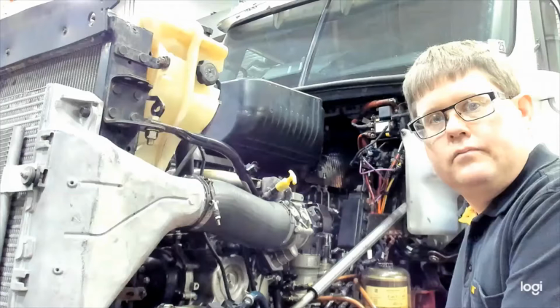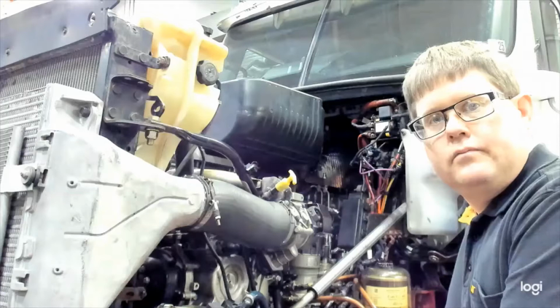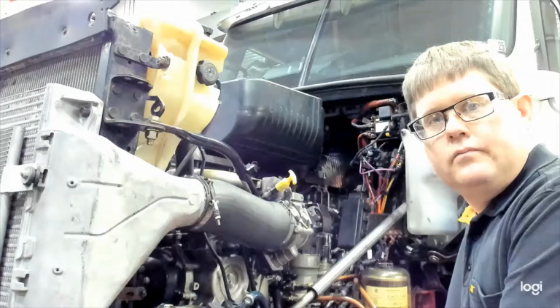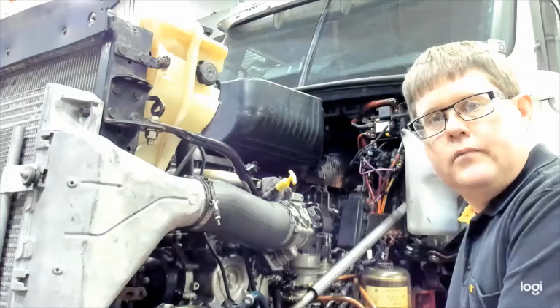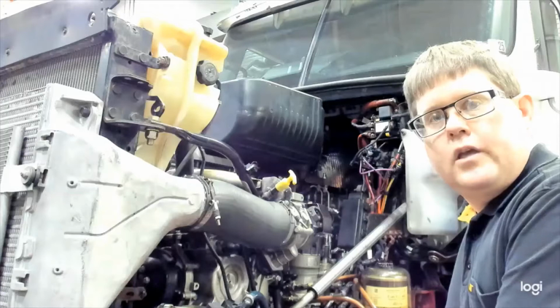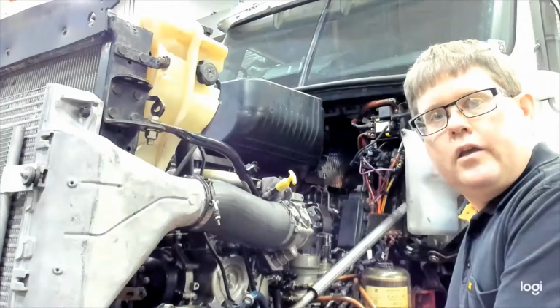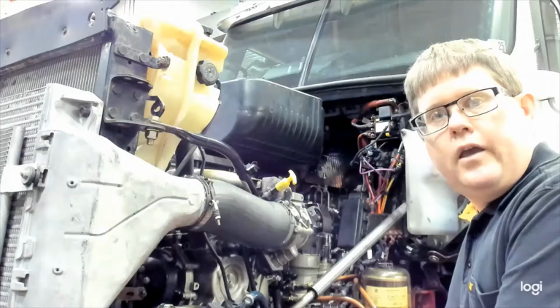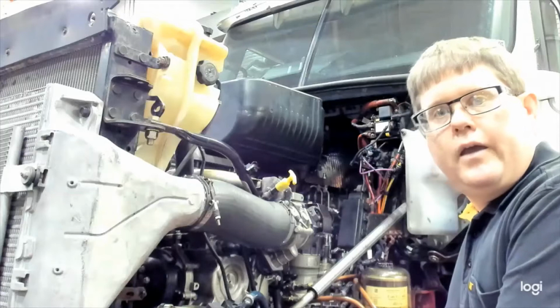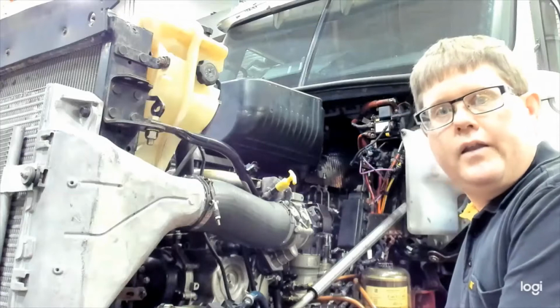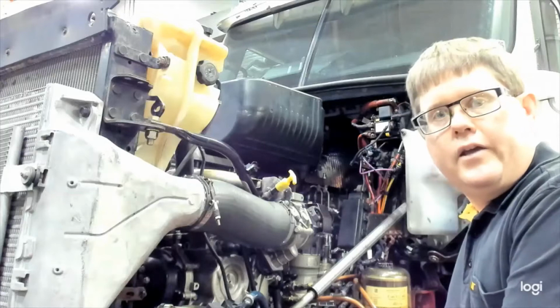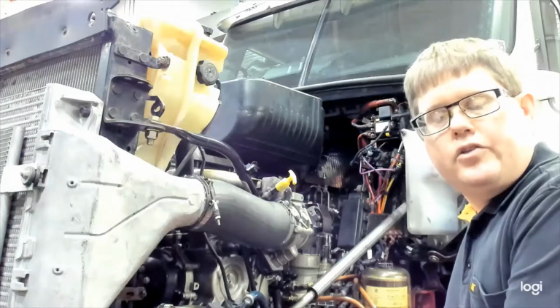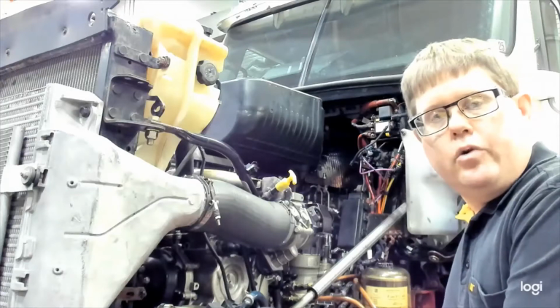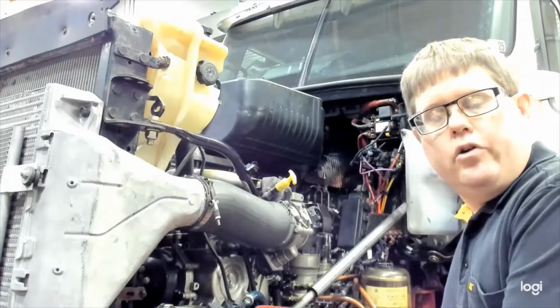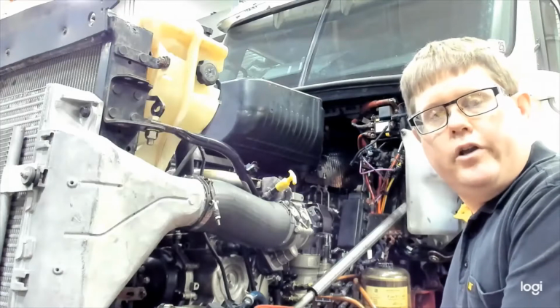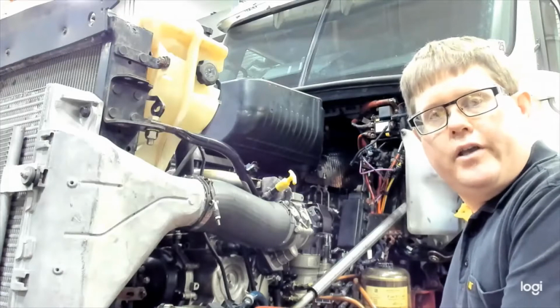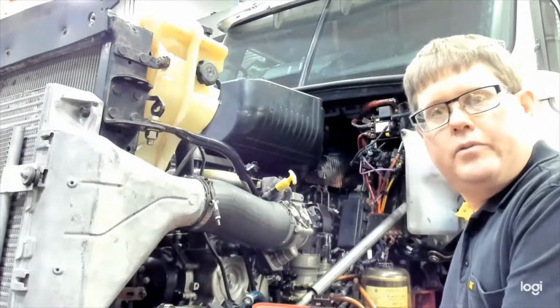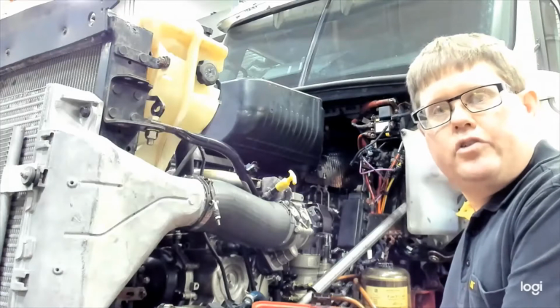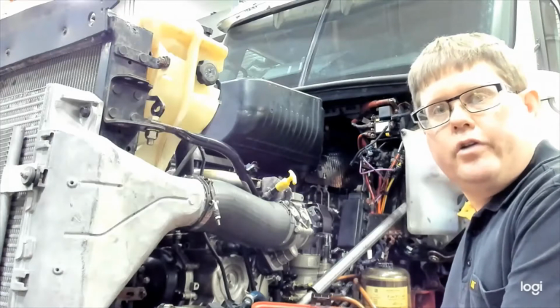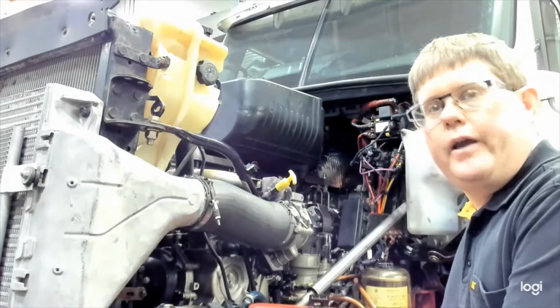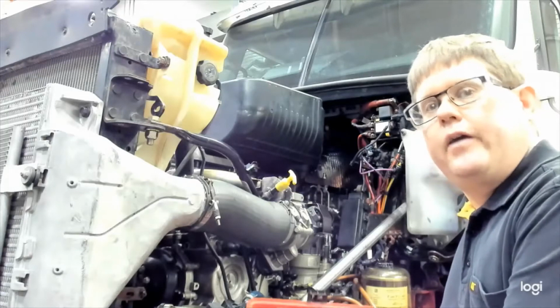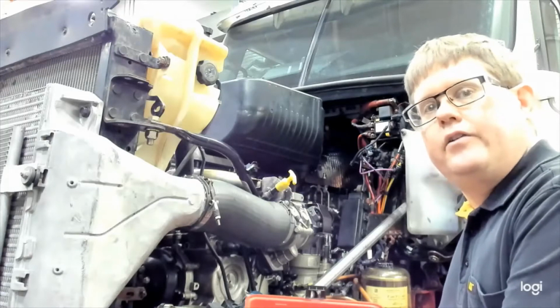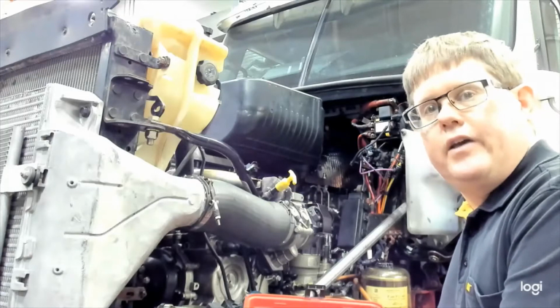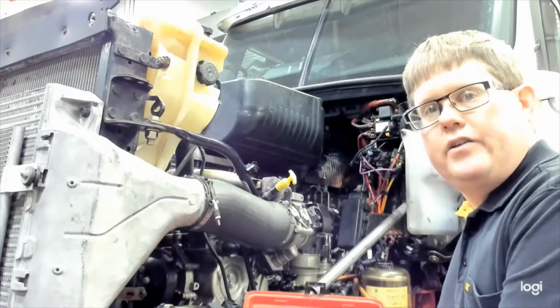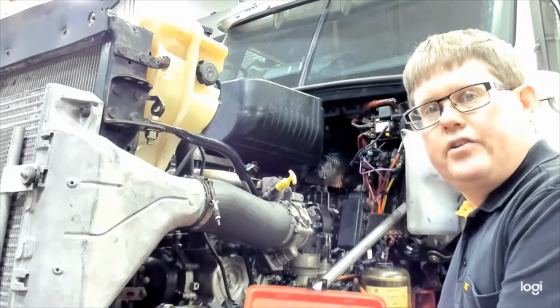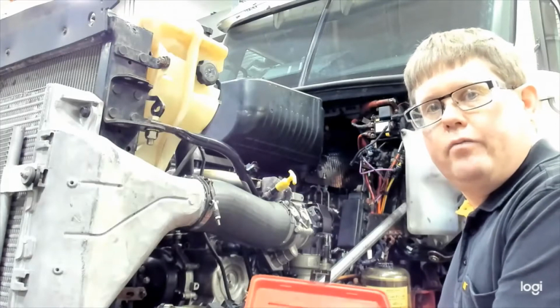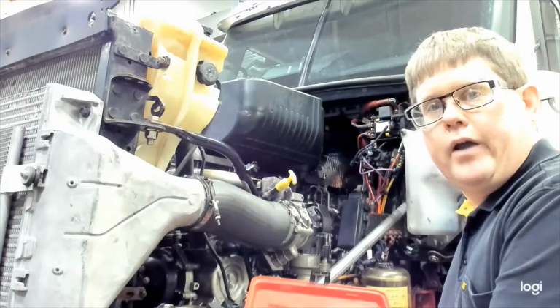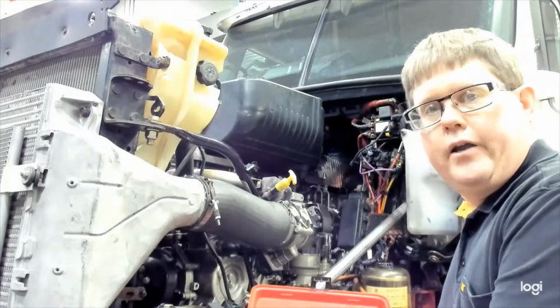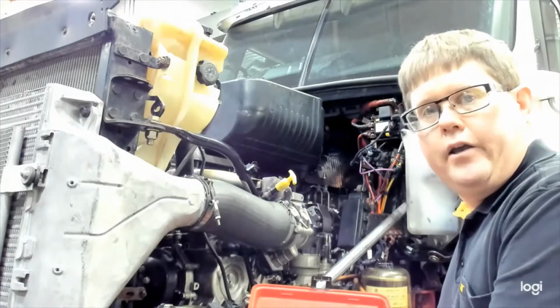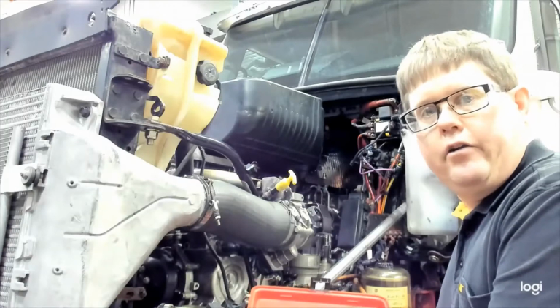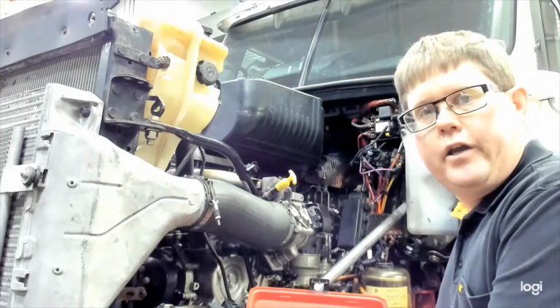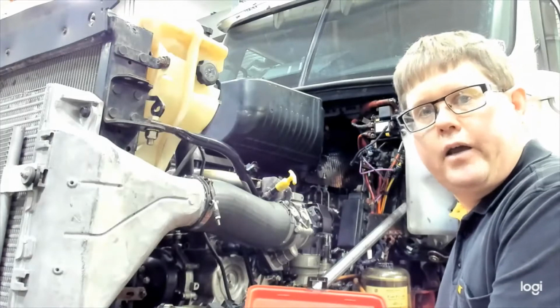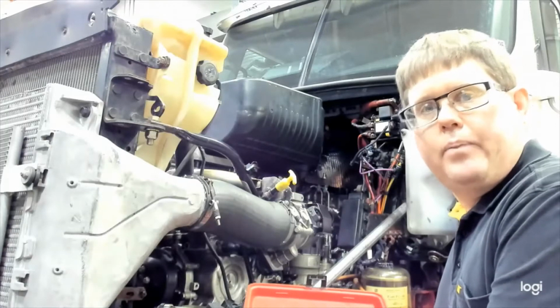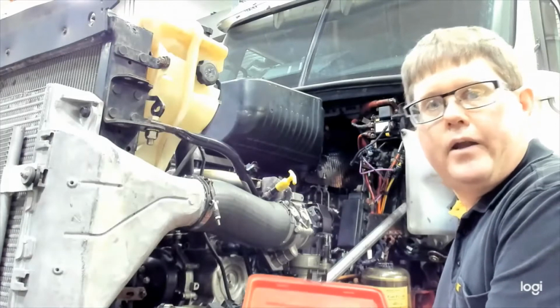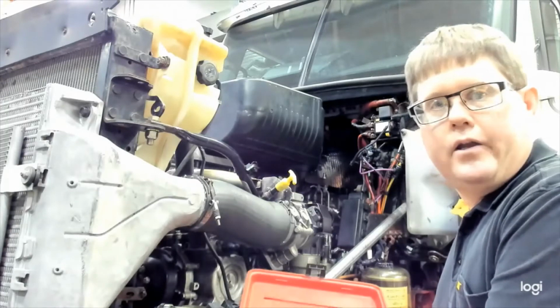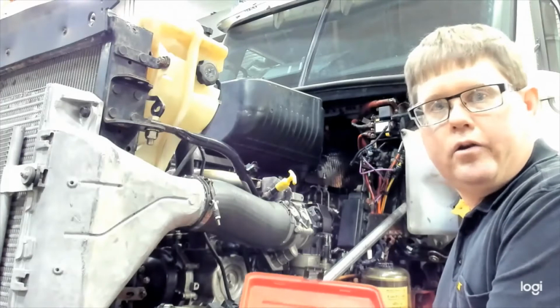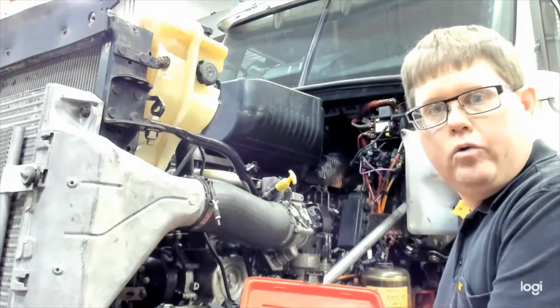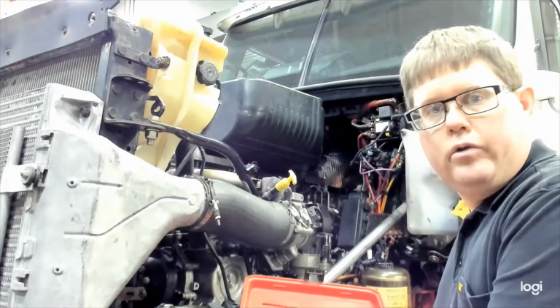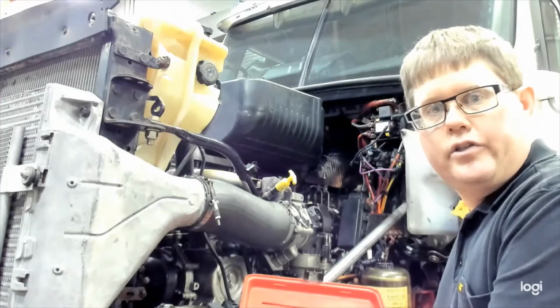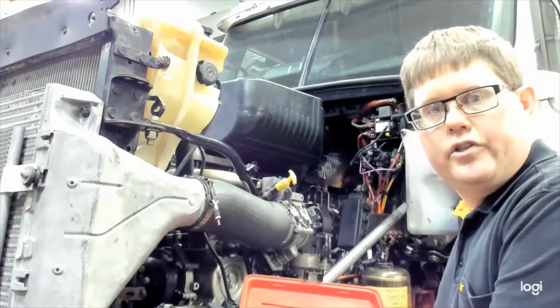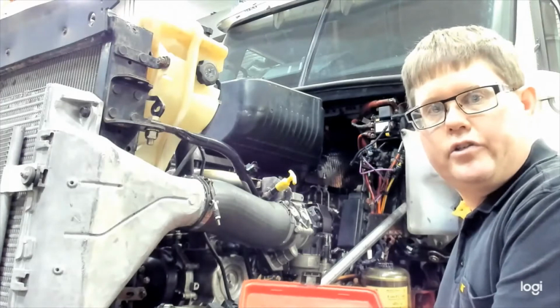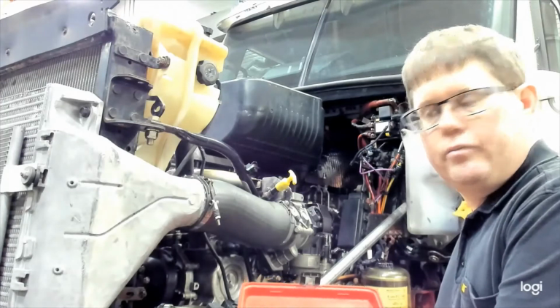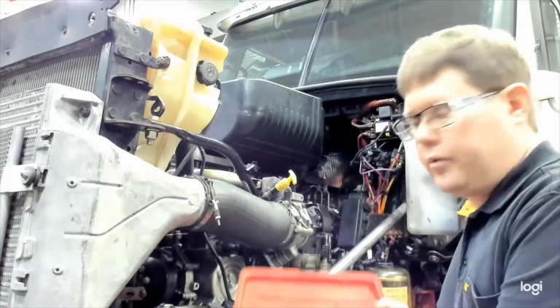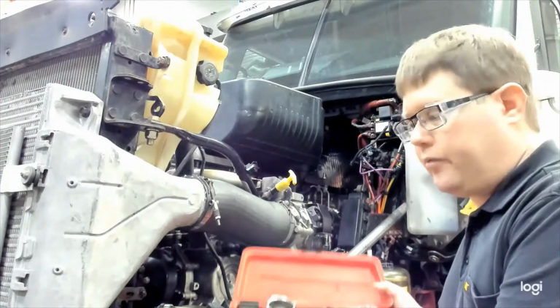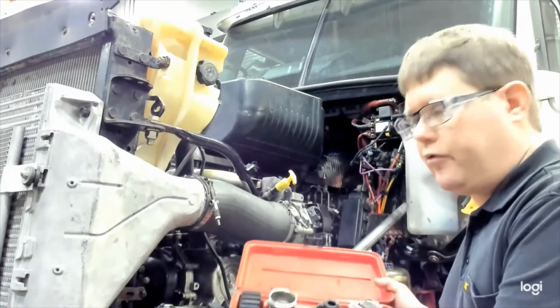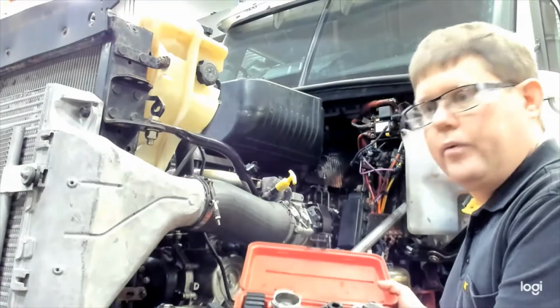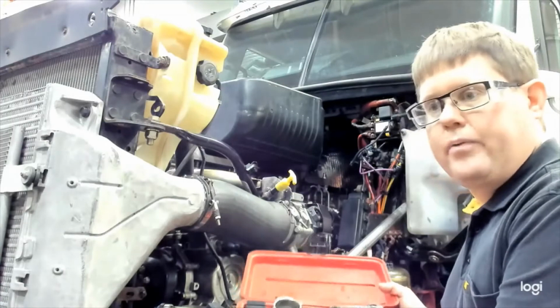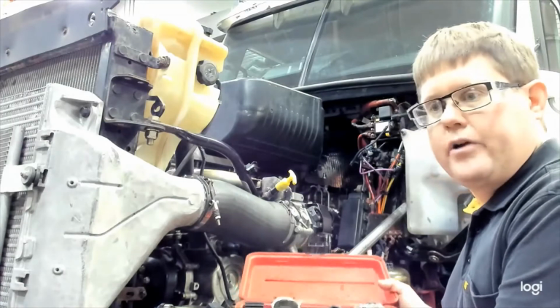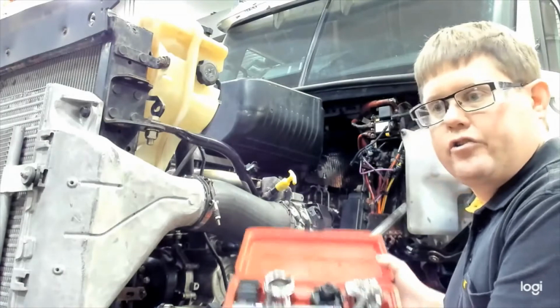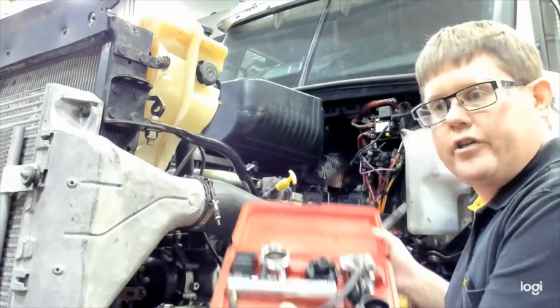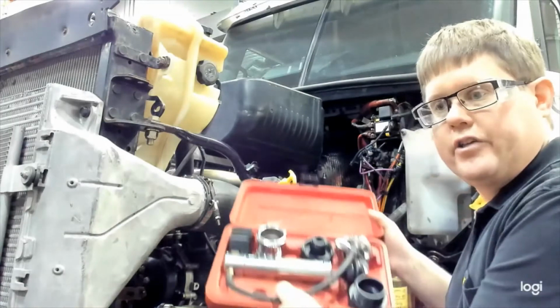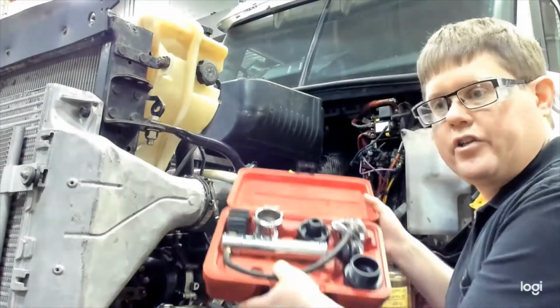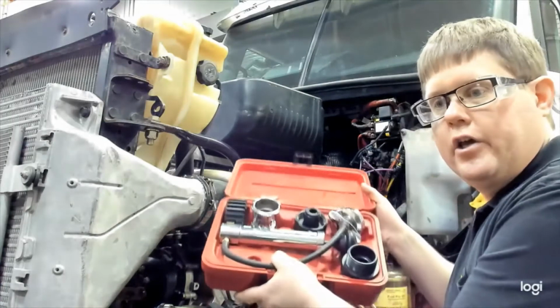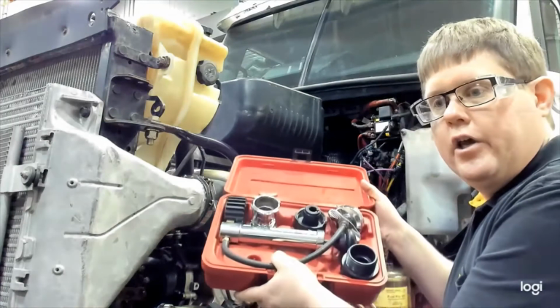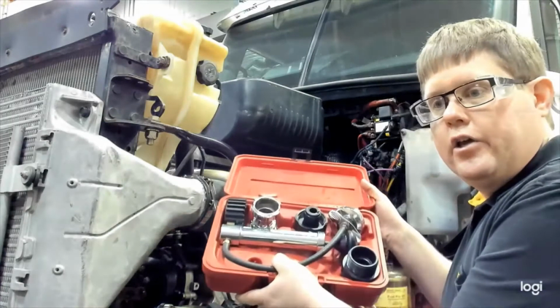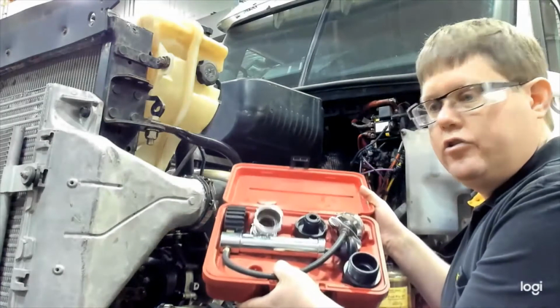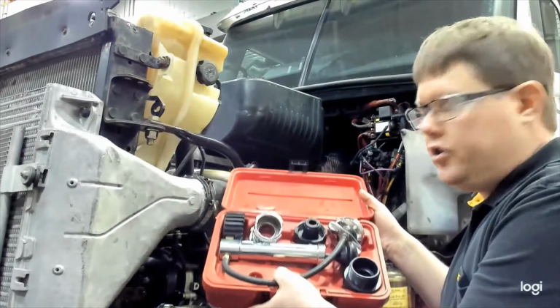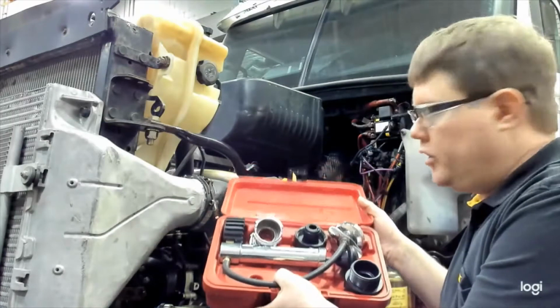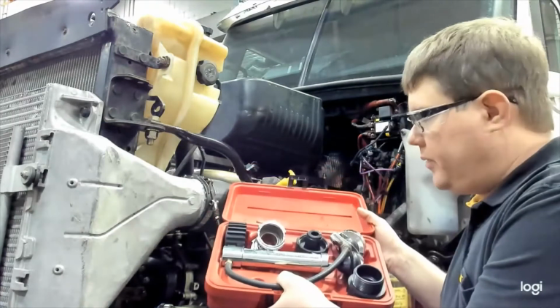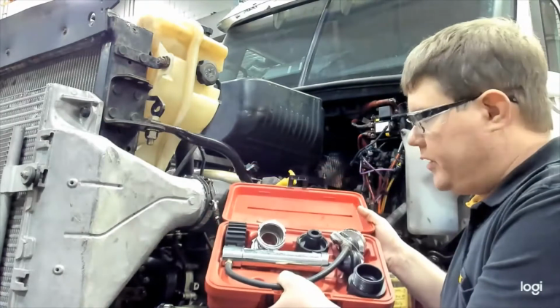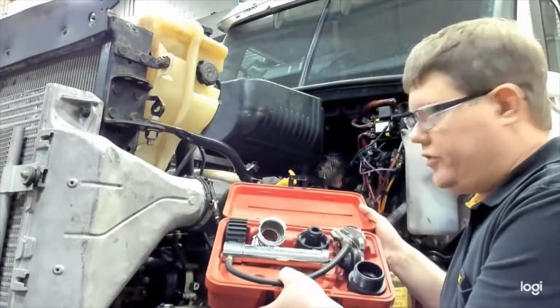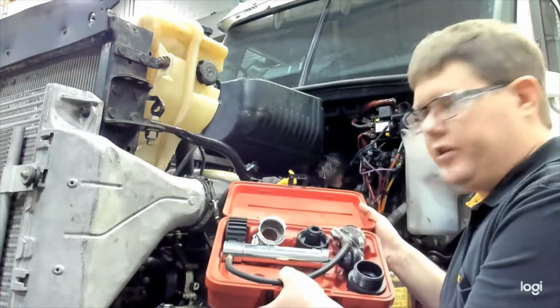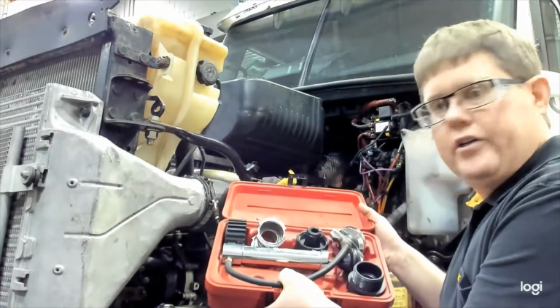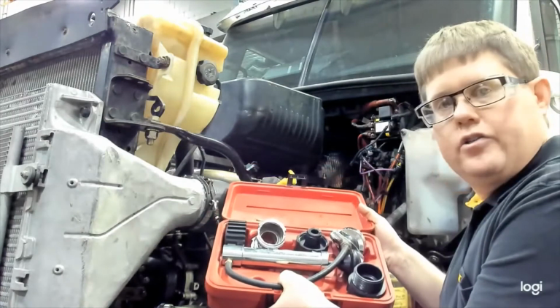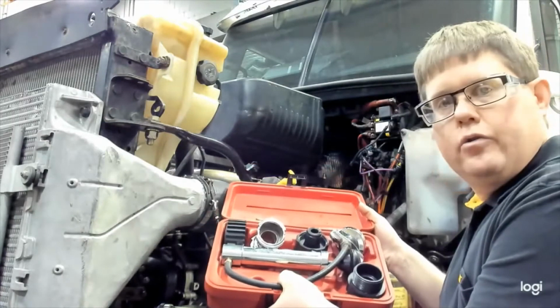Next we're going to demonstrate how to test a radiator cap and a cooling system by performing a pressure test using the pressure test tool.